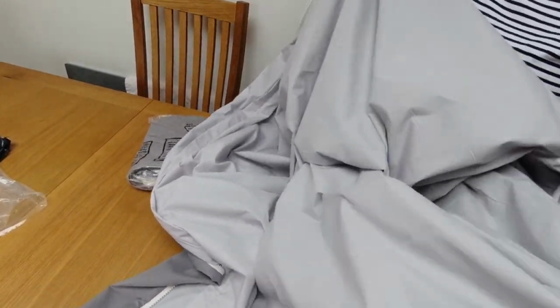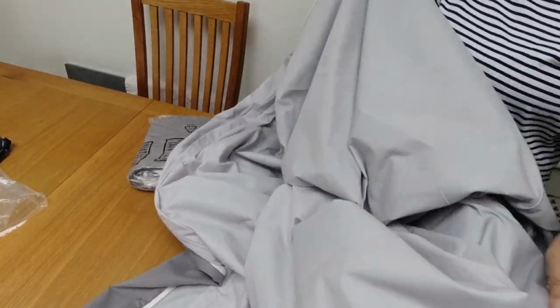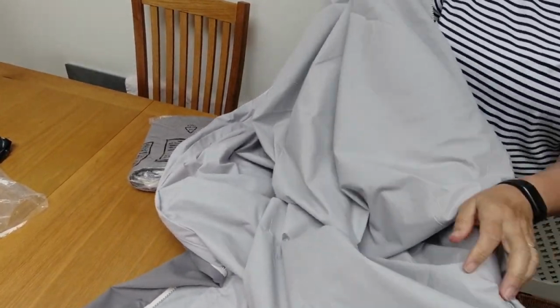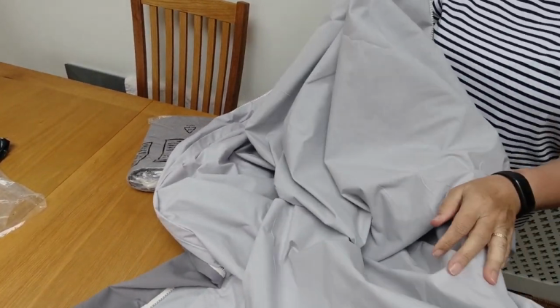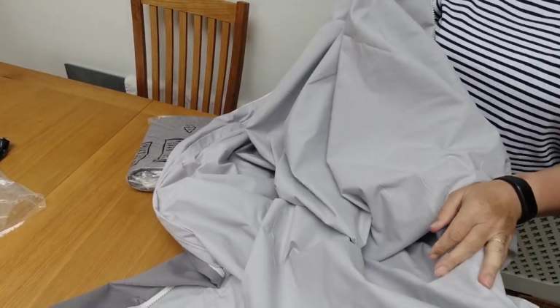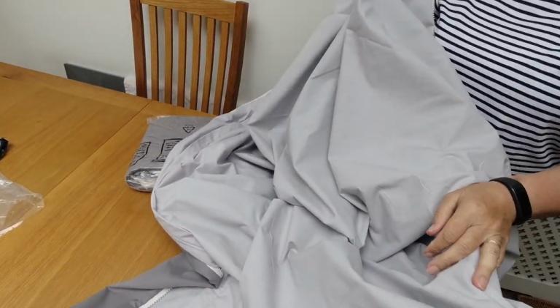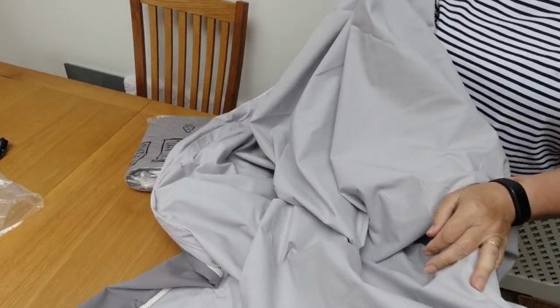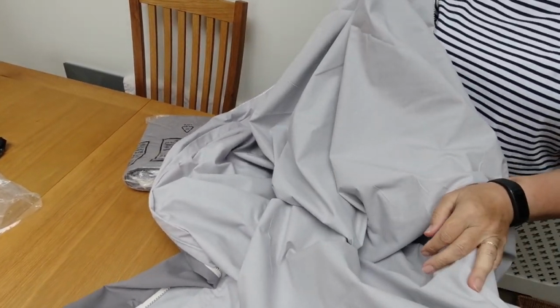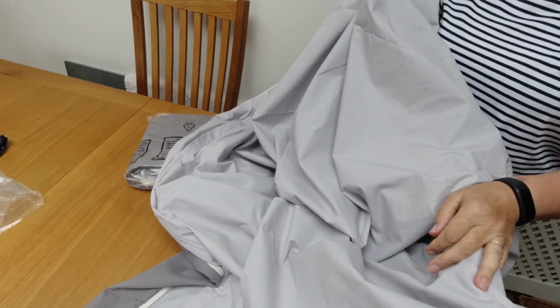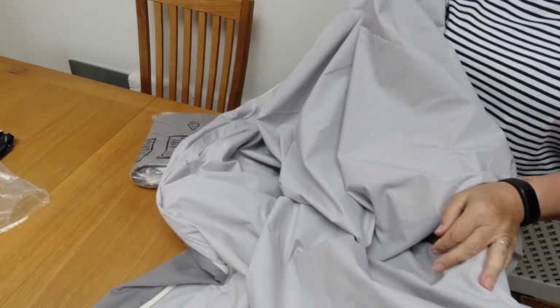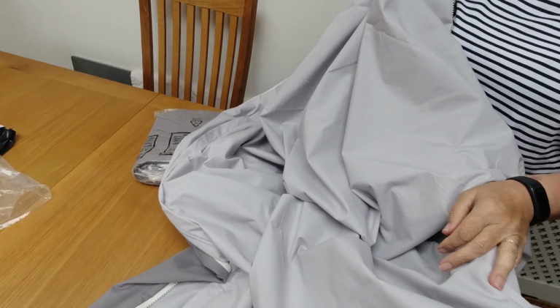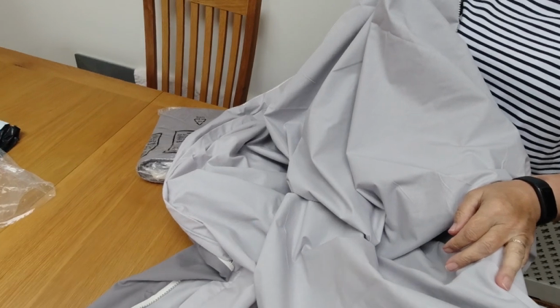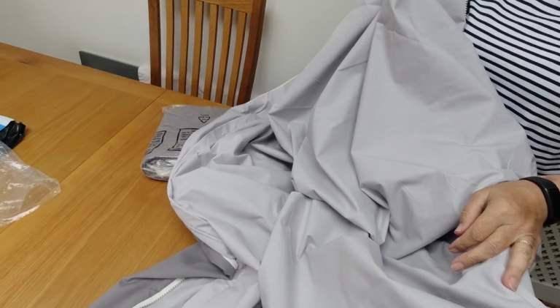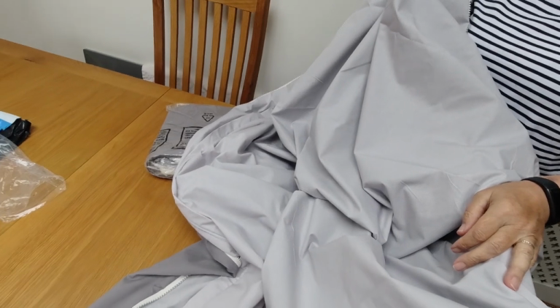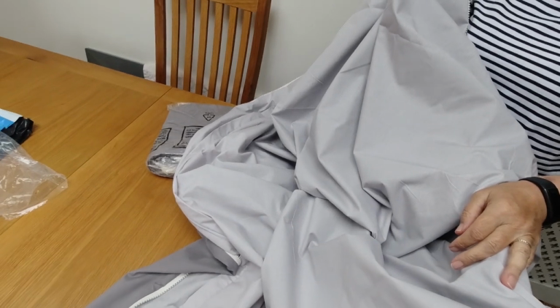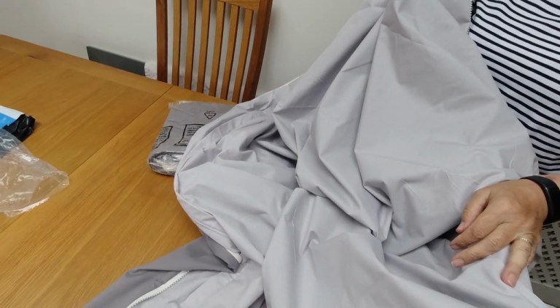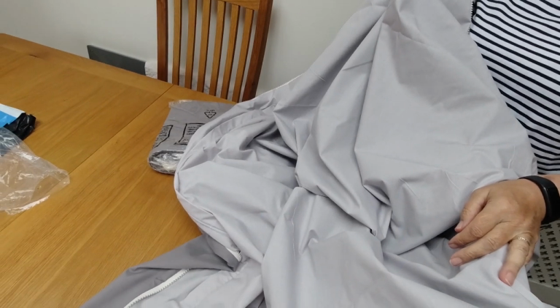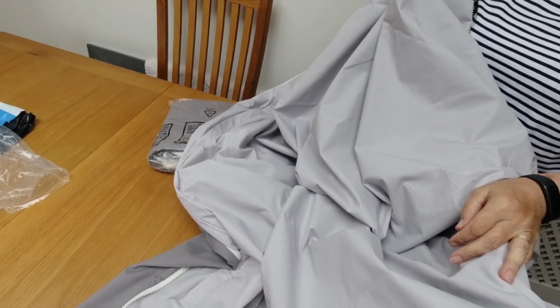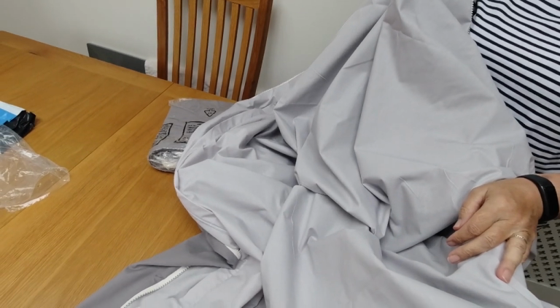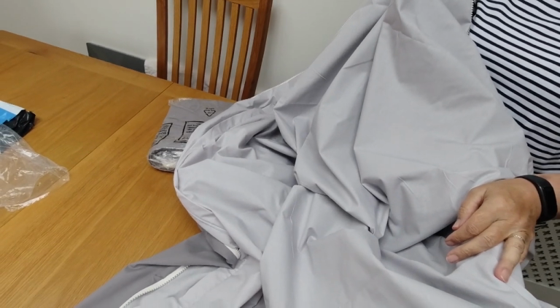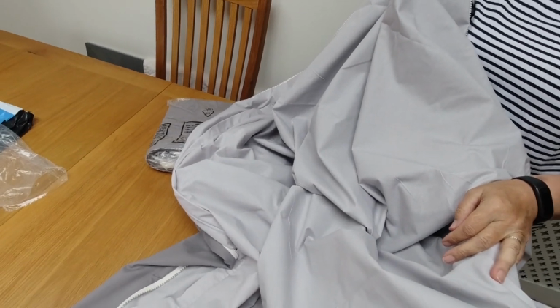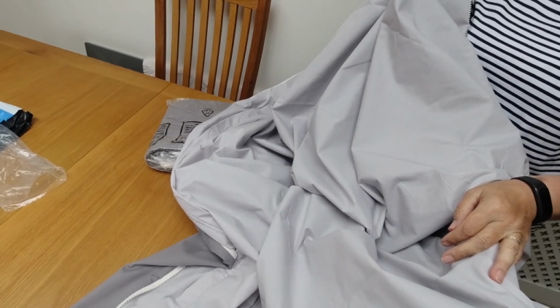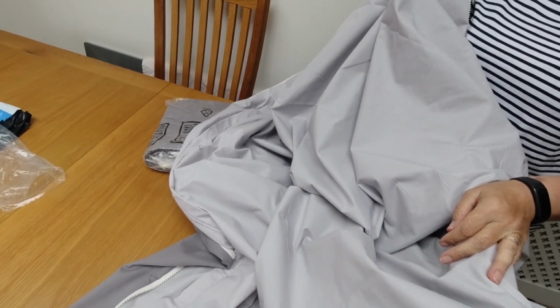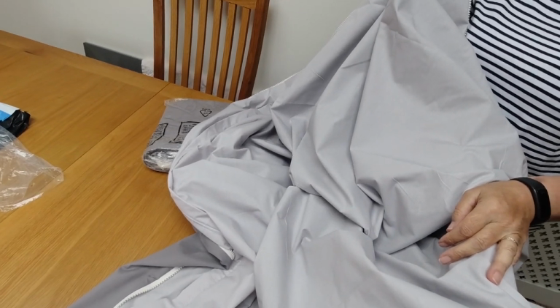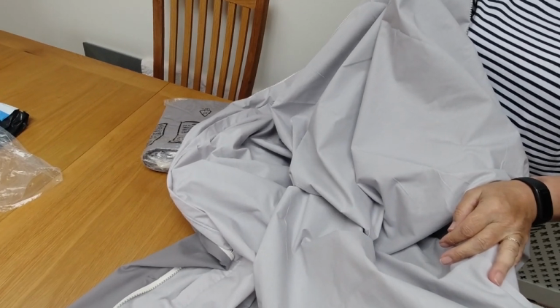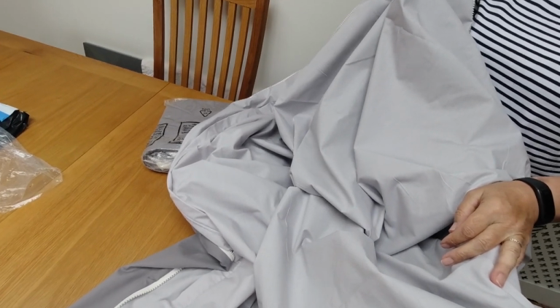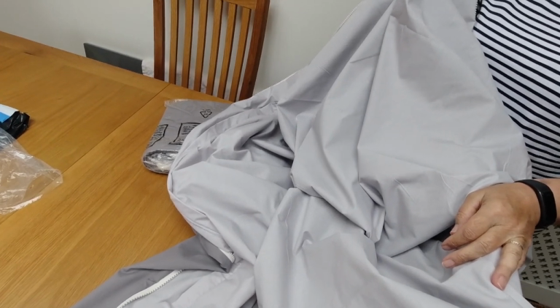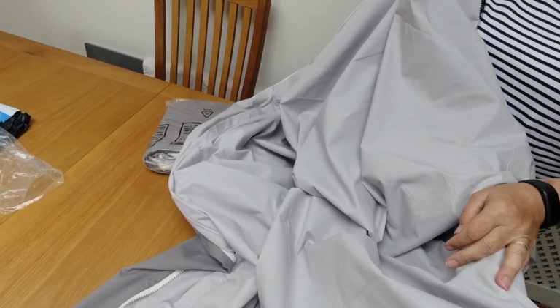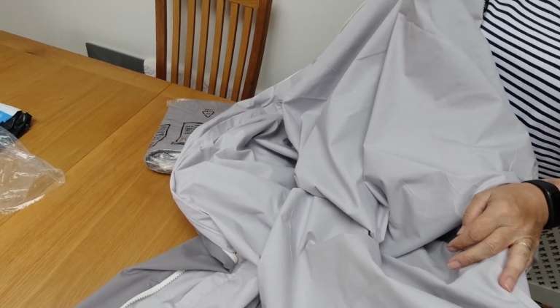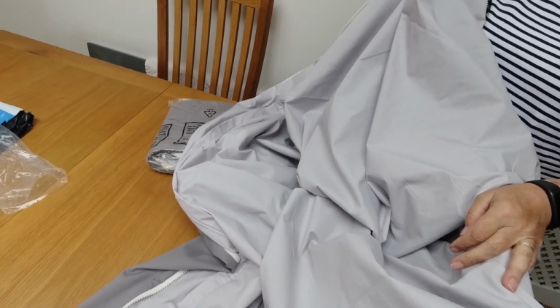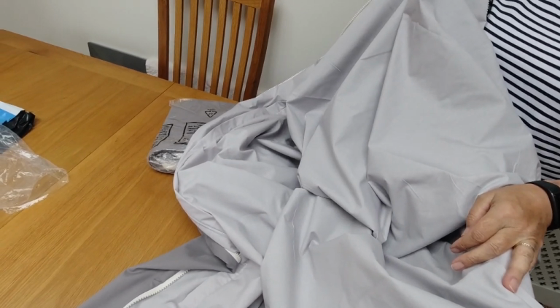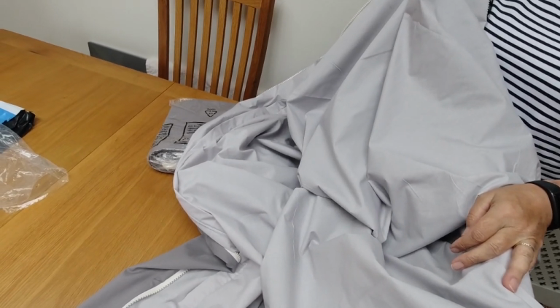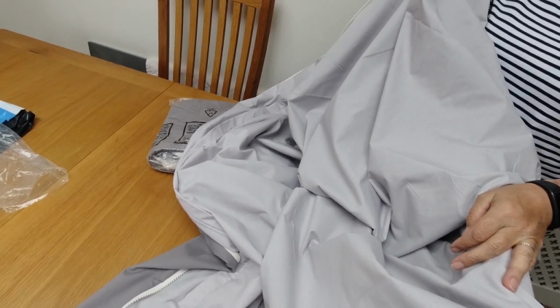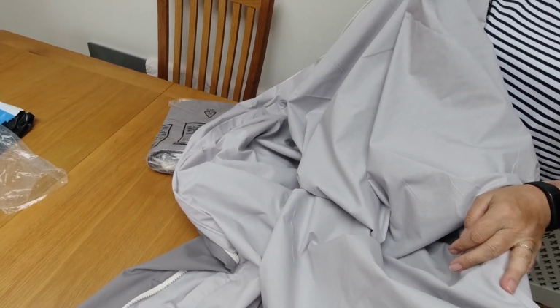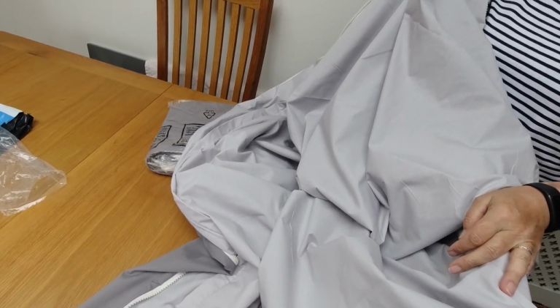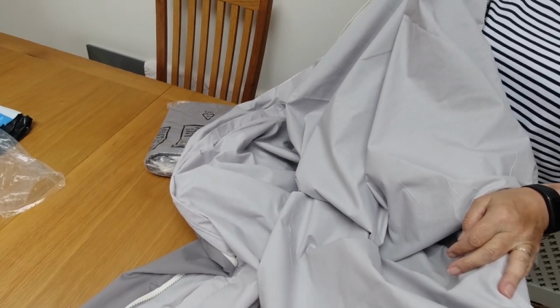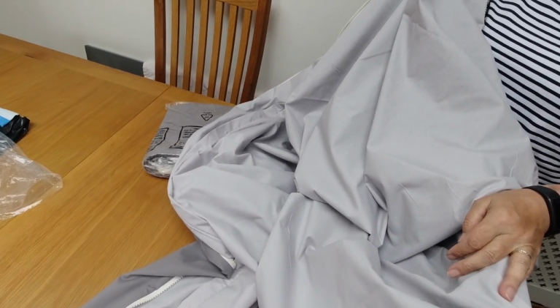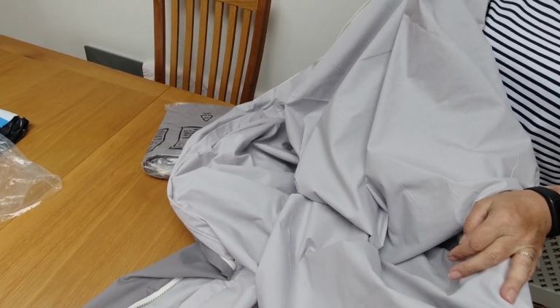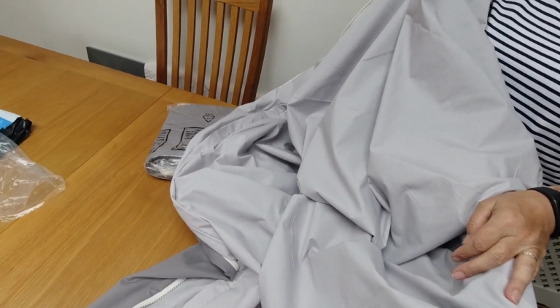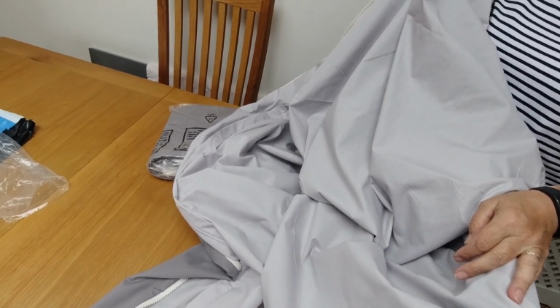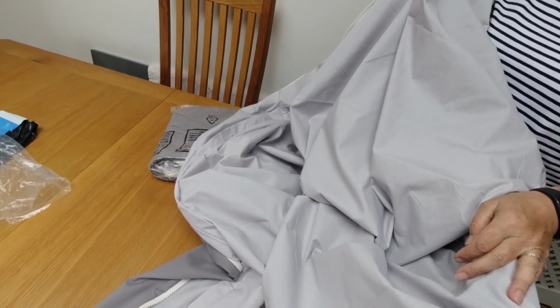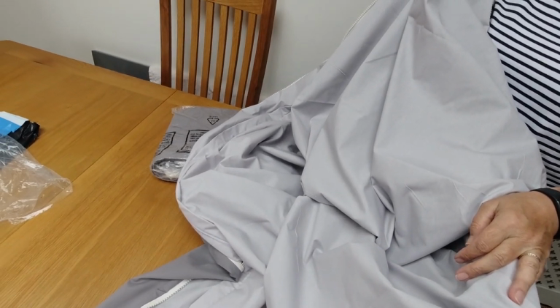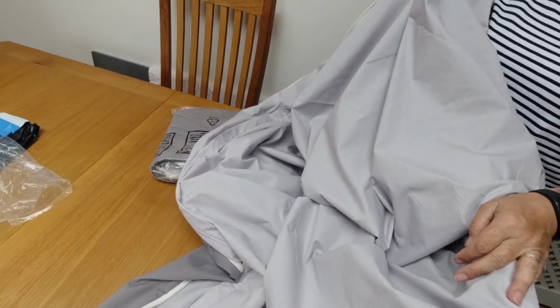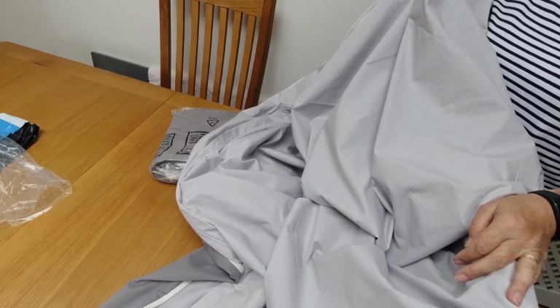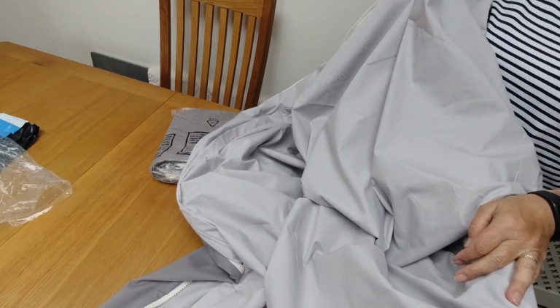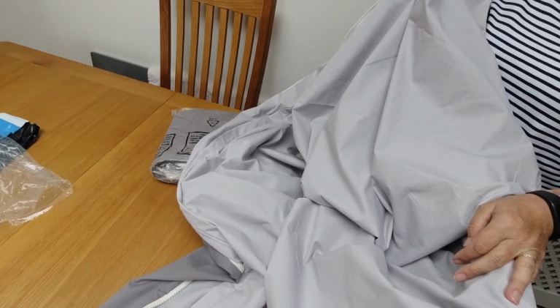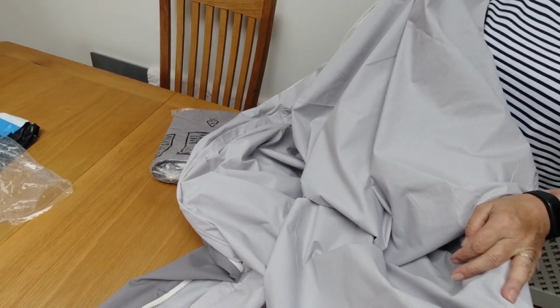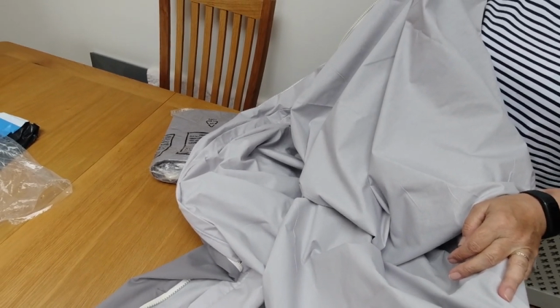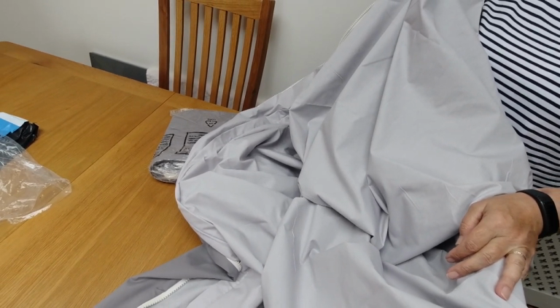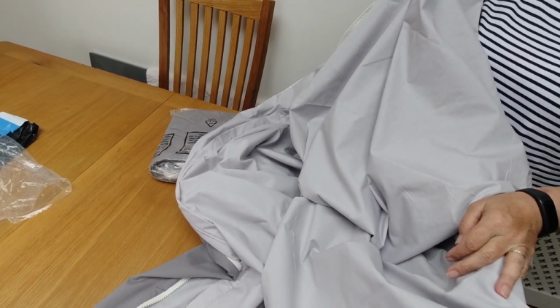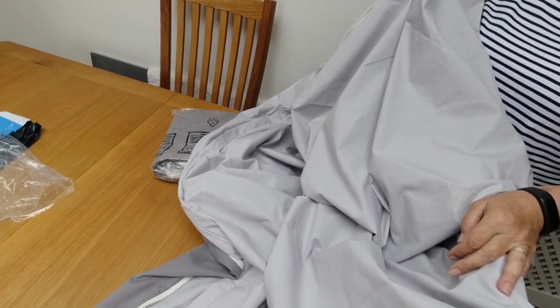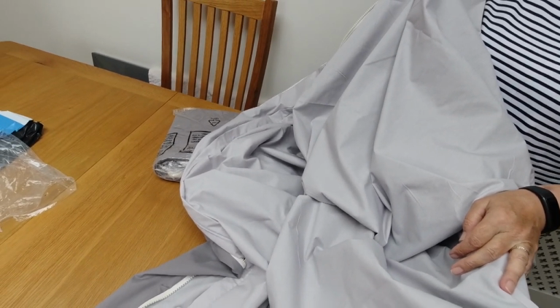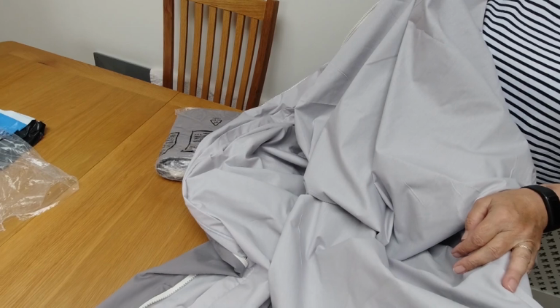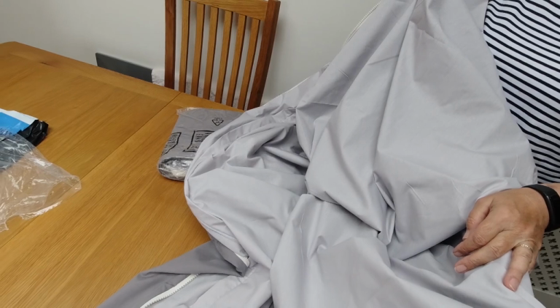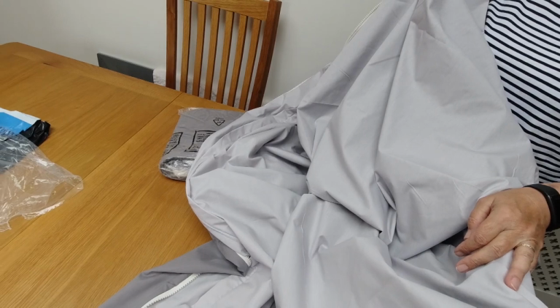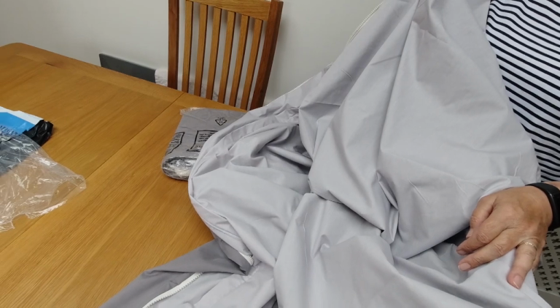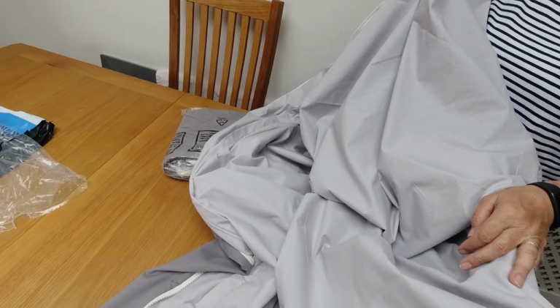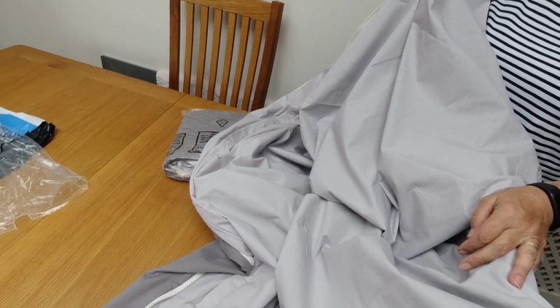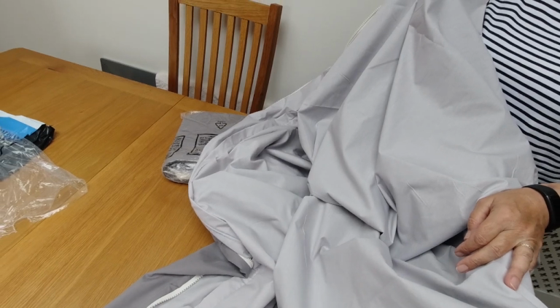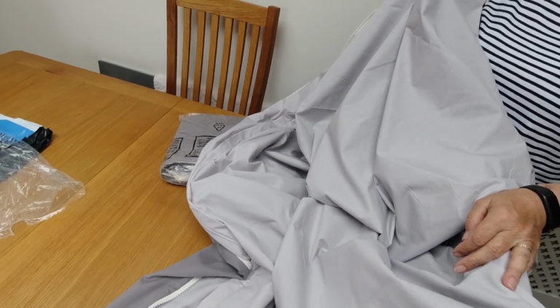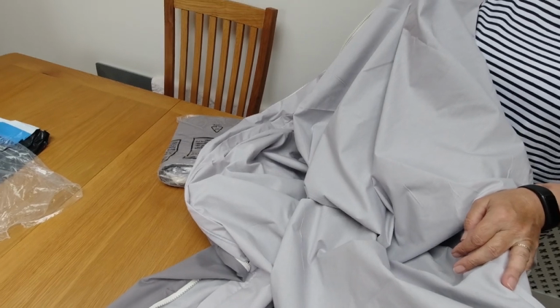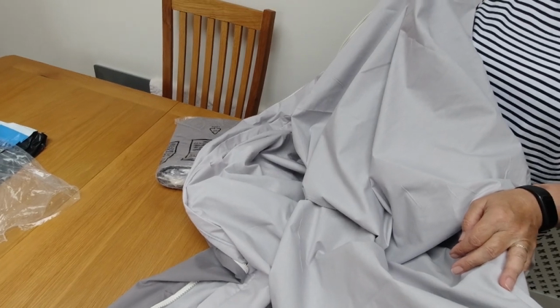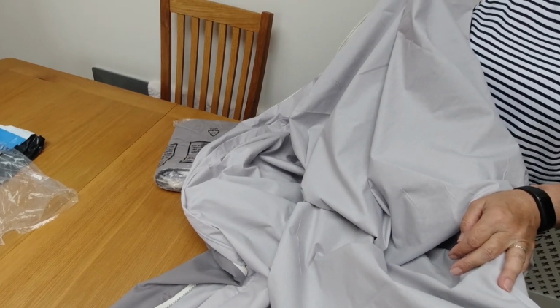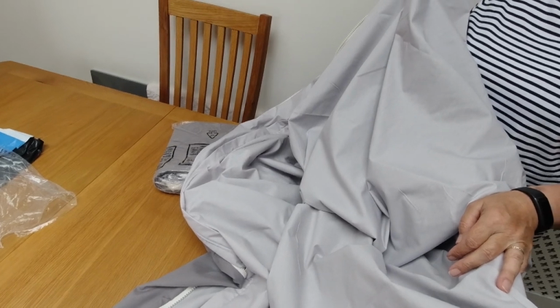Let's get one of the new duvets out, unzip this and pop one in and see what it looks like.